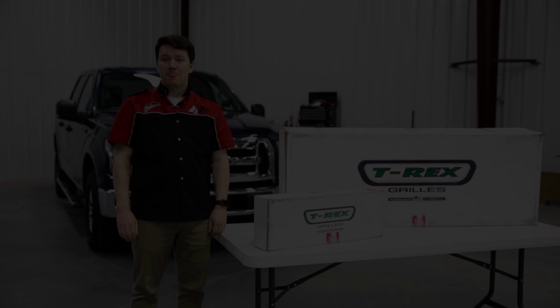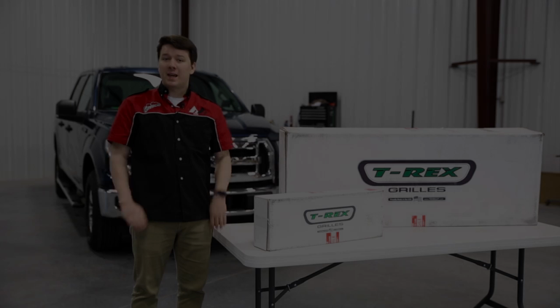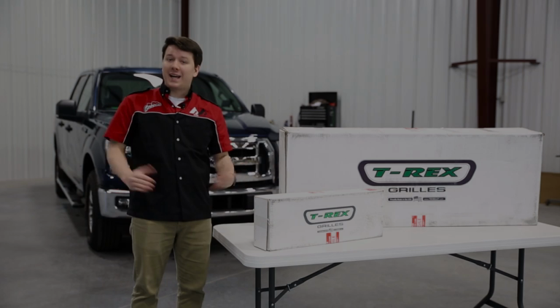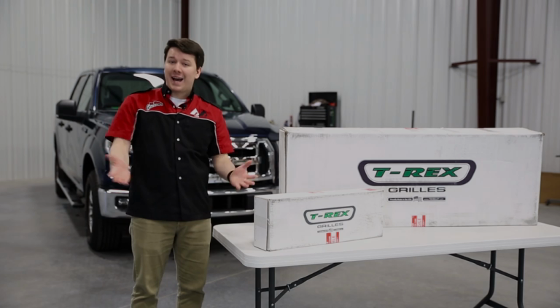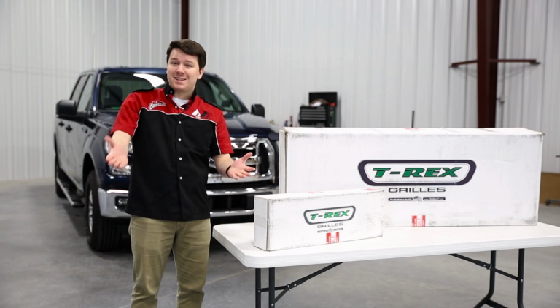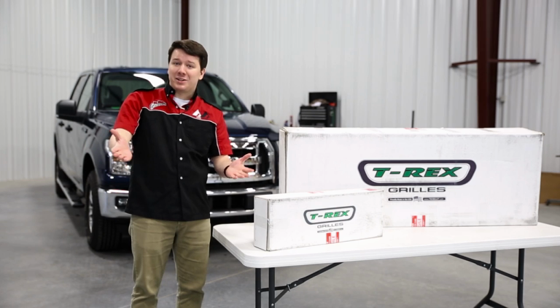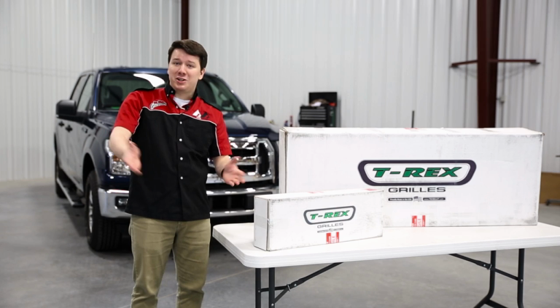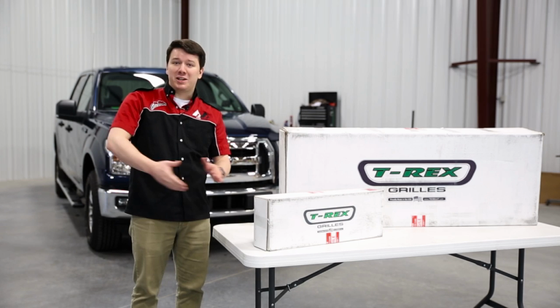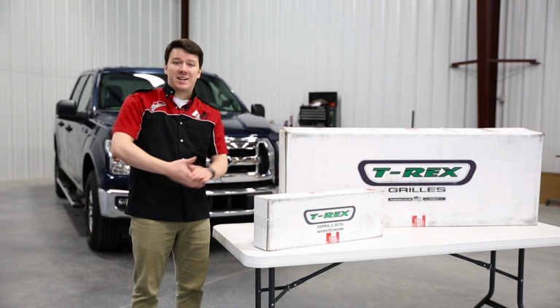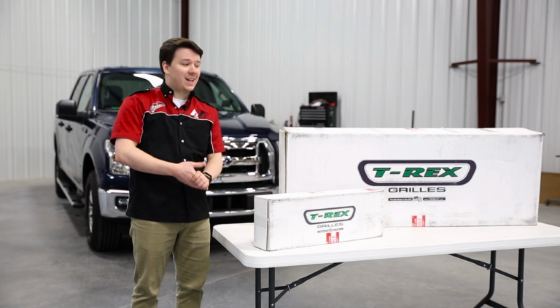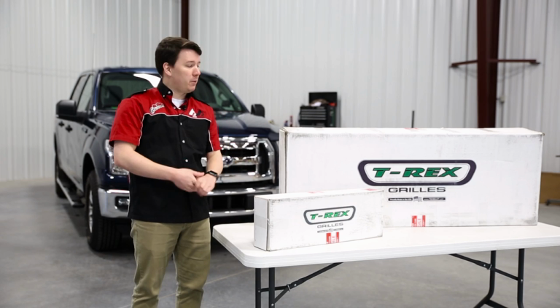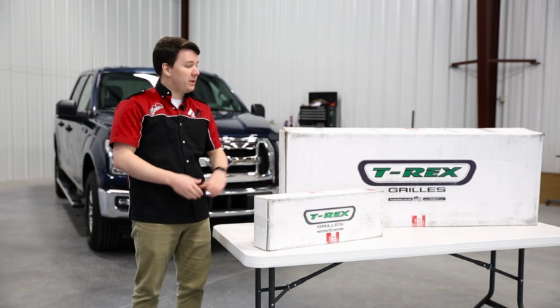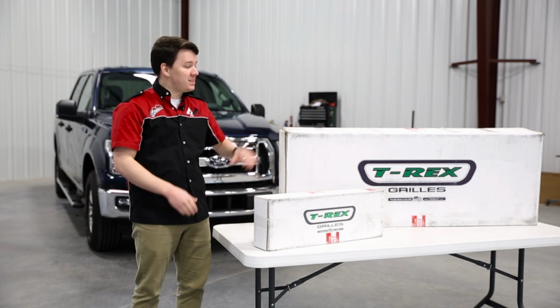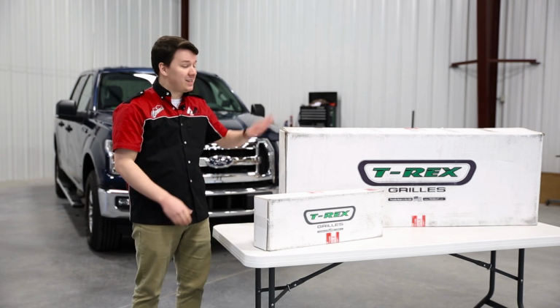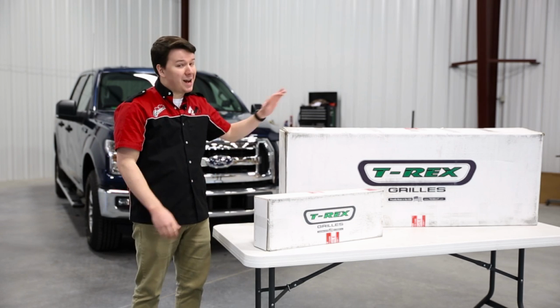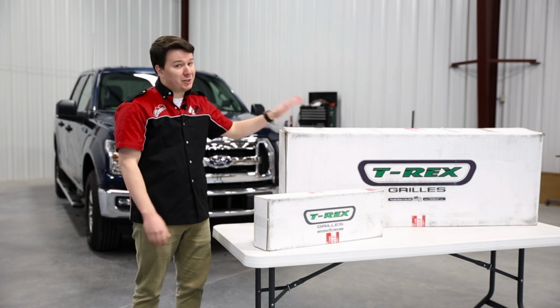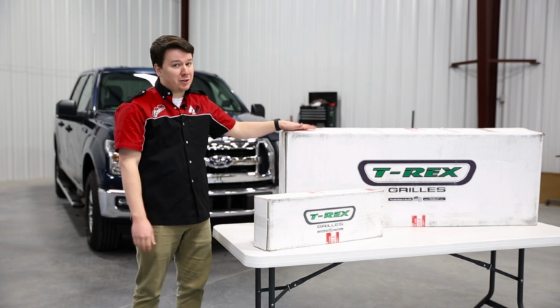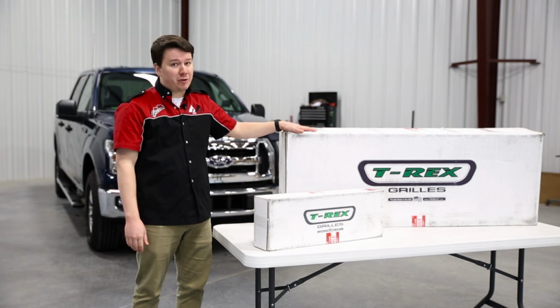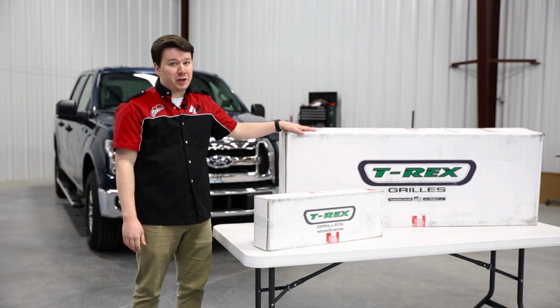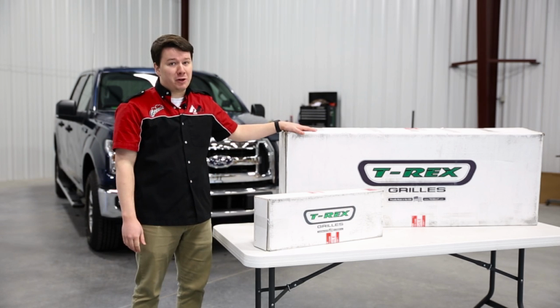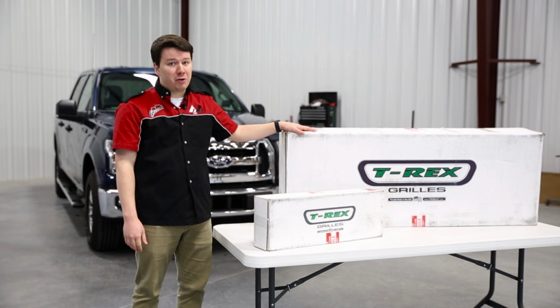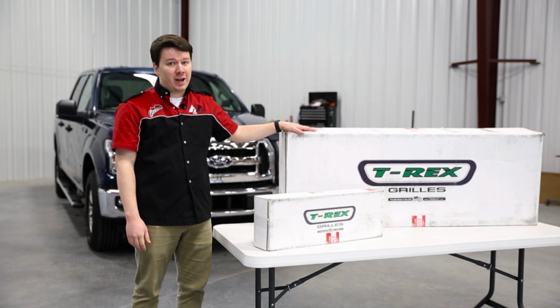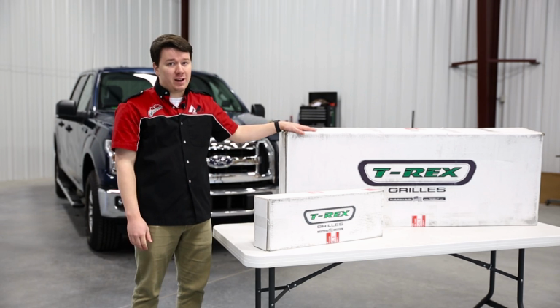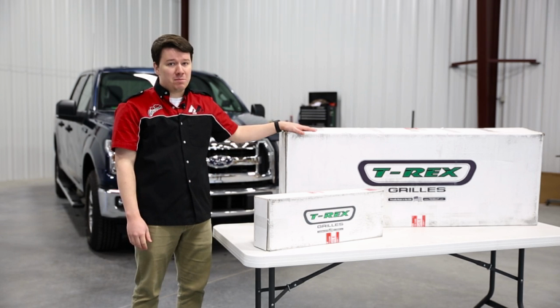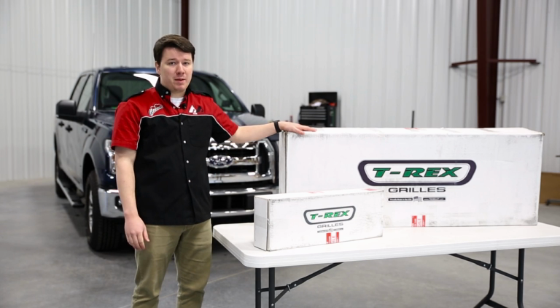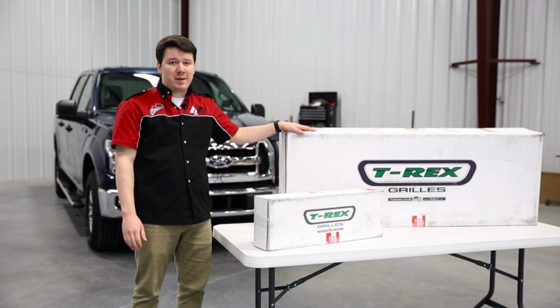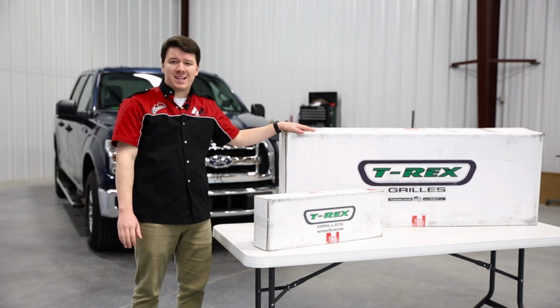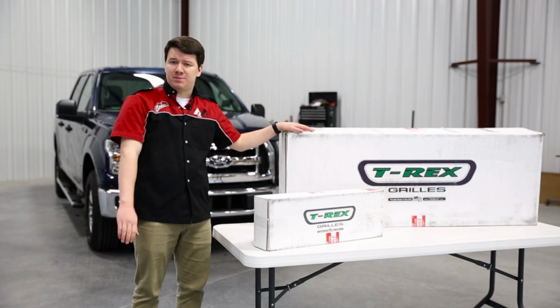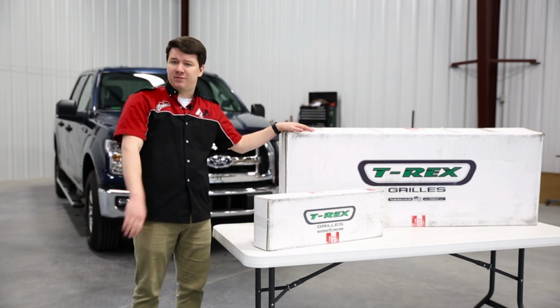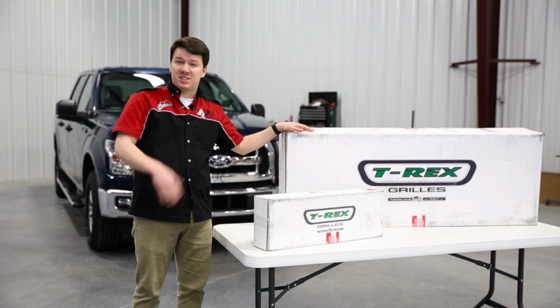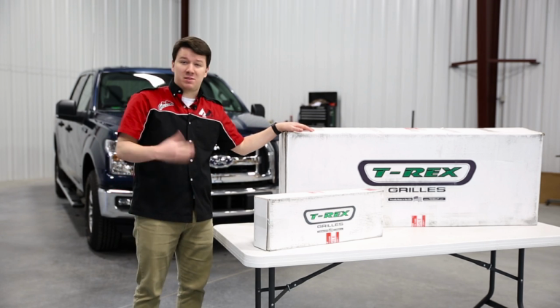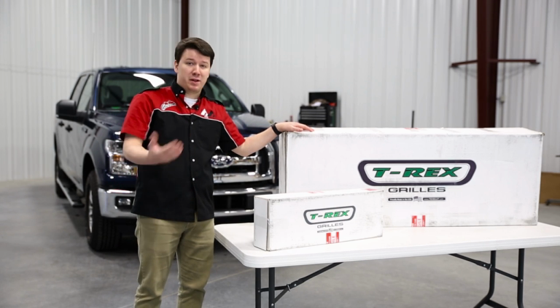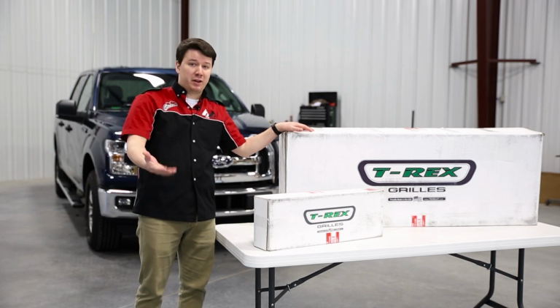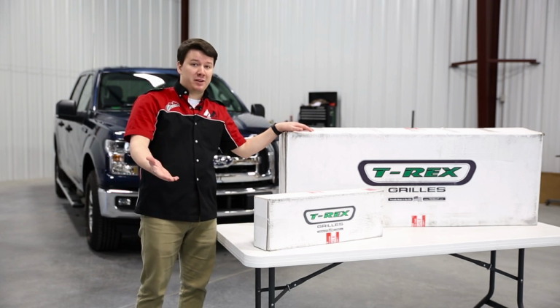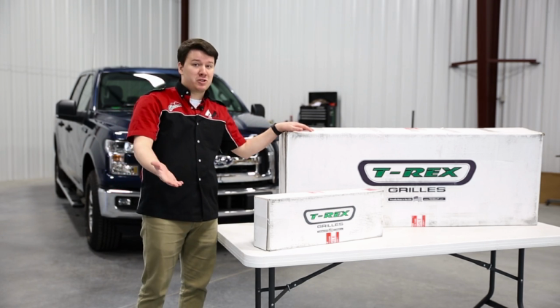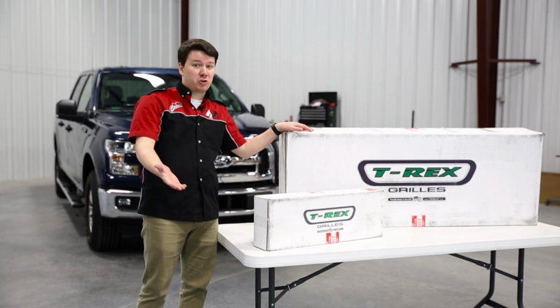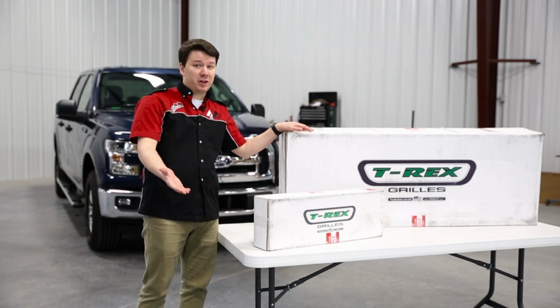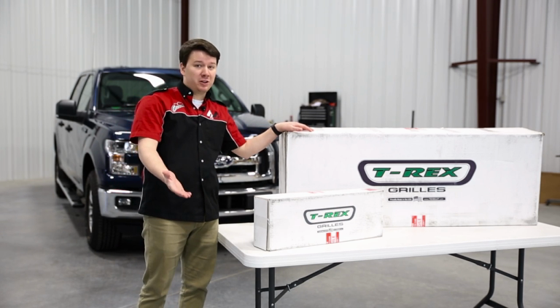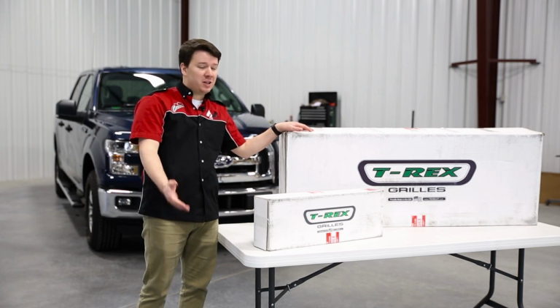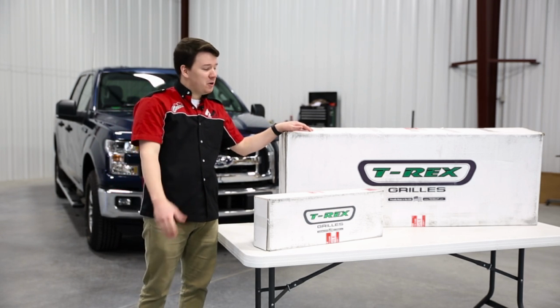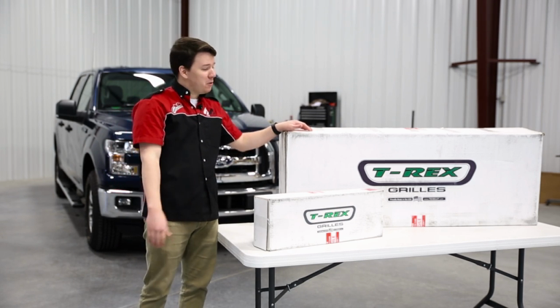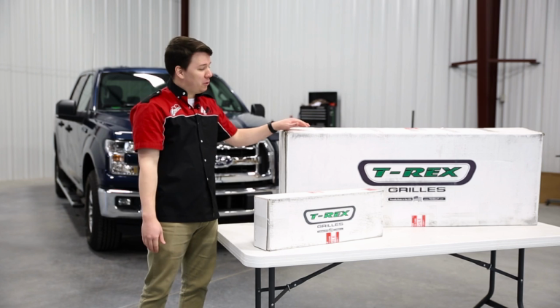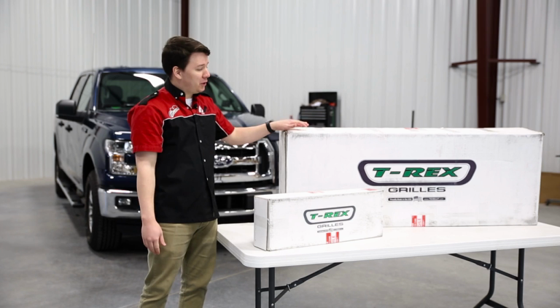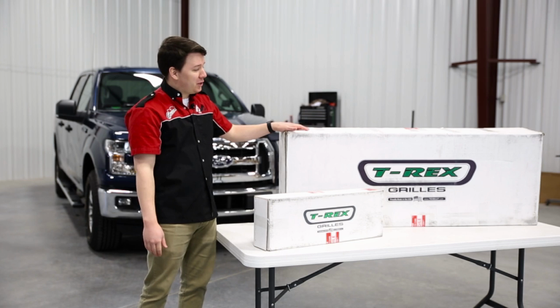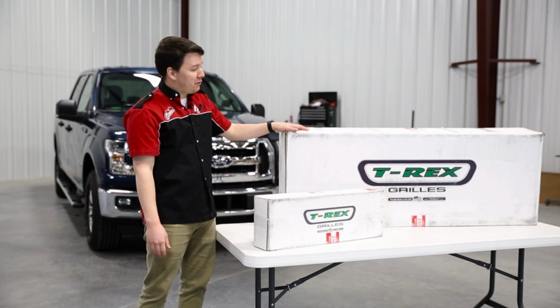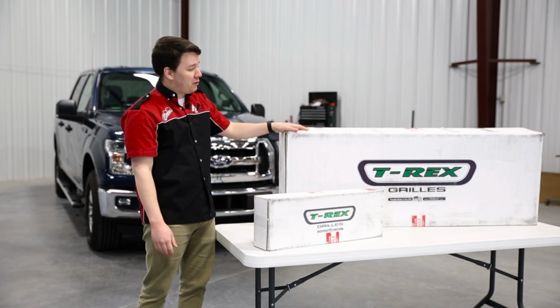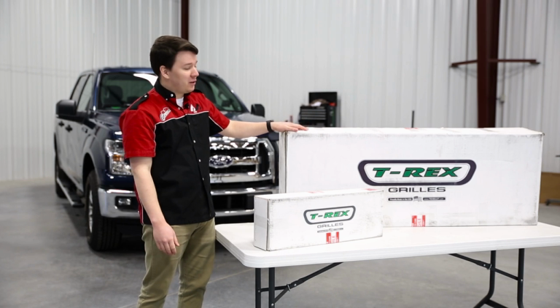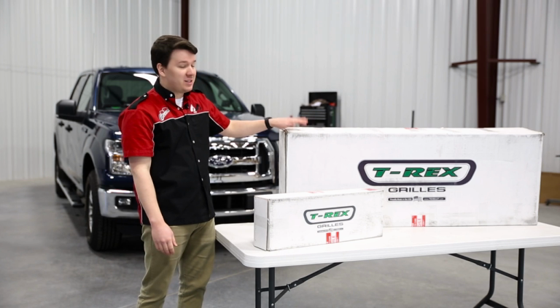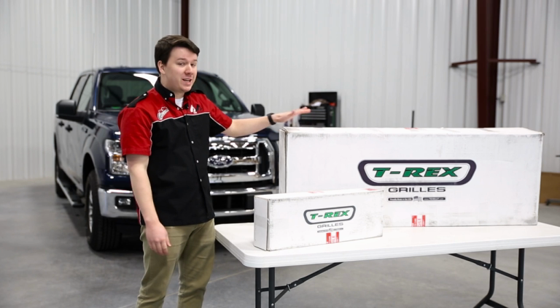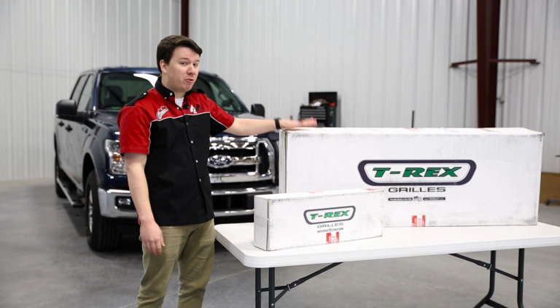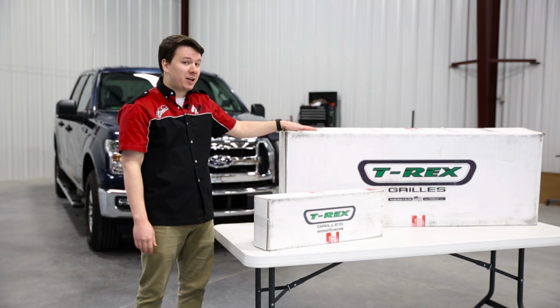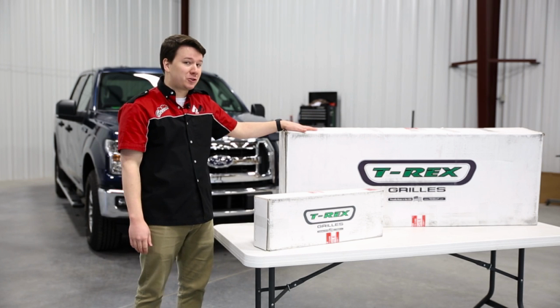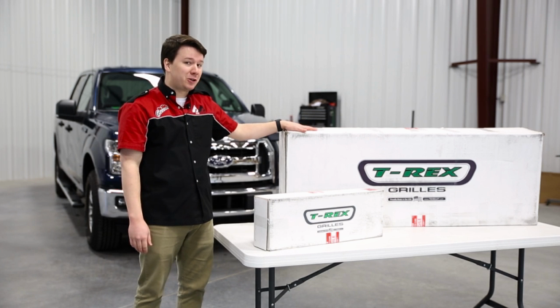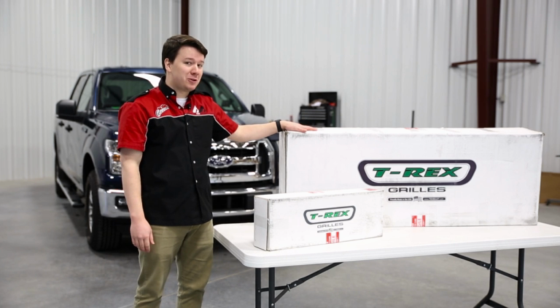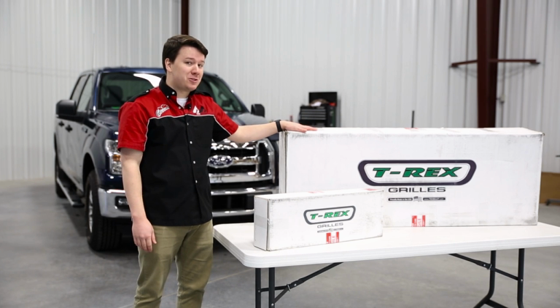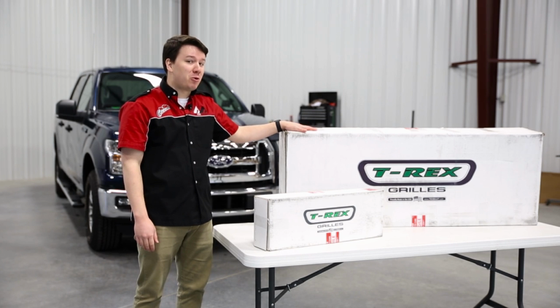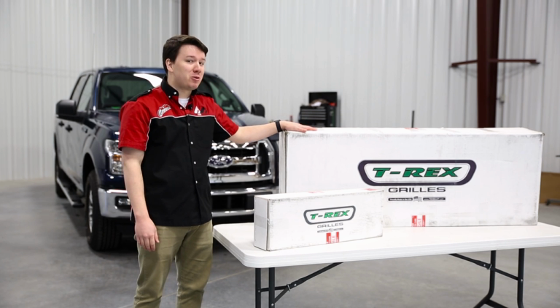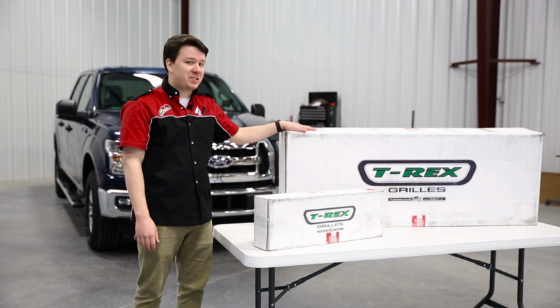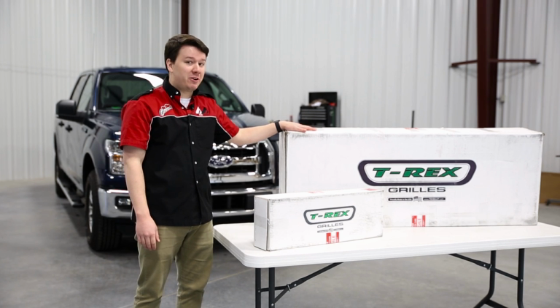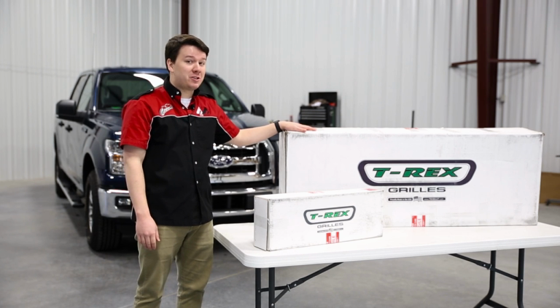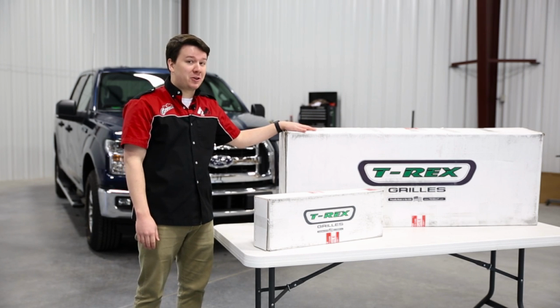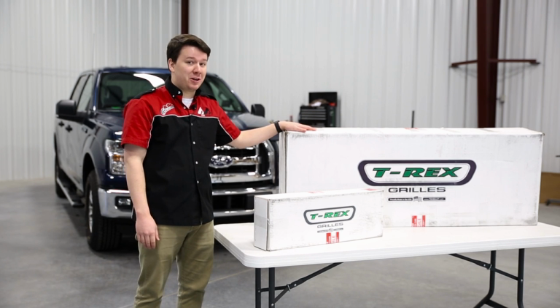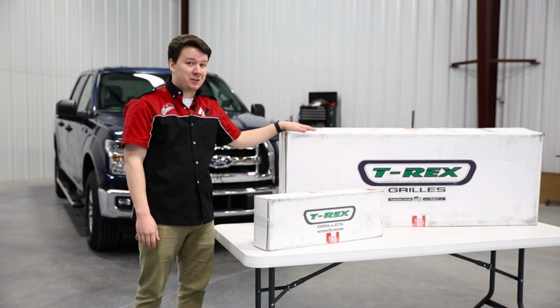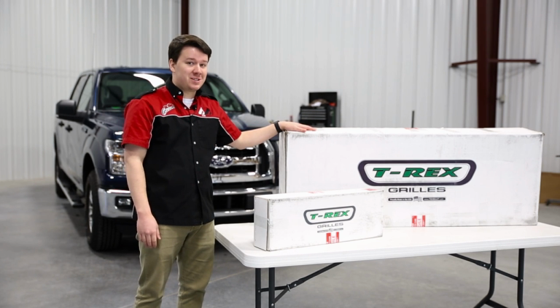Hey guys, are you looking to add a little bit of style to the front of your ride? Maybe add some visibility on the trail? Look no further than the T-Rex Grills Torch Series Grills.